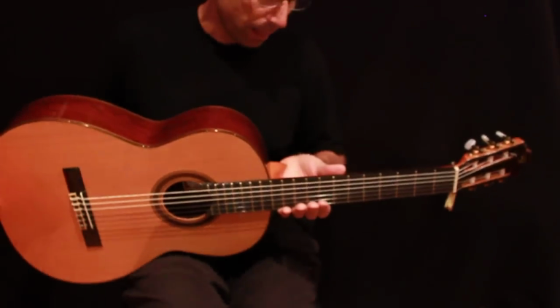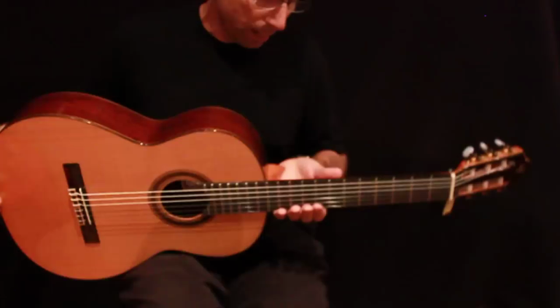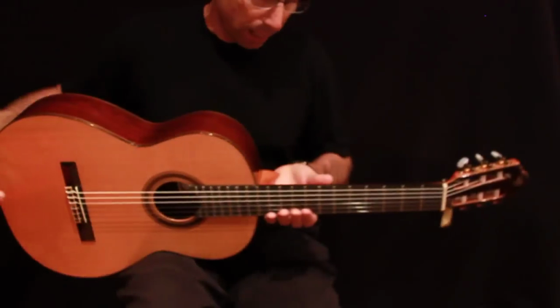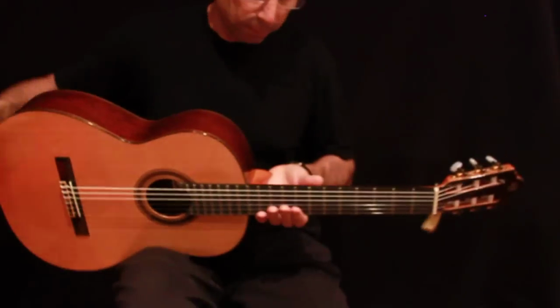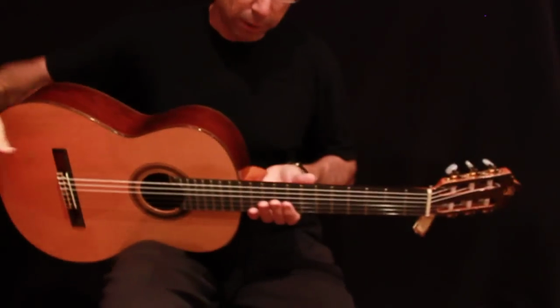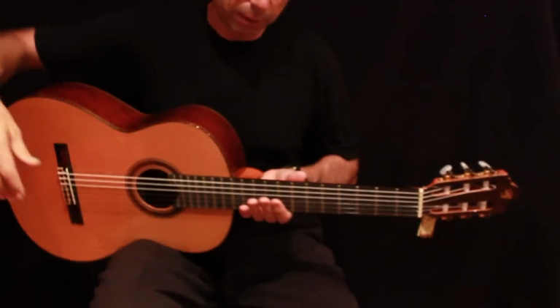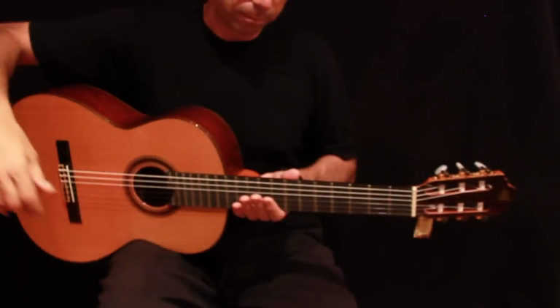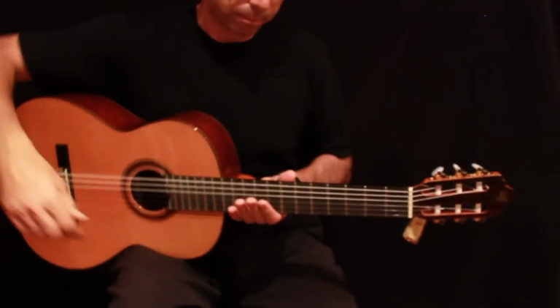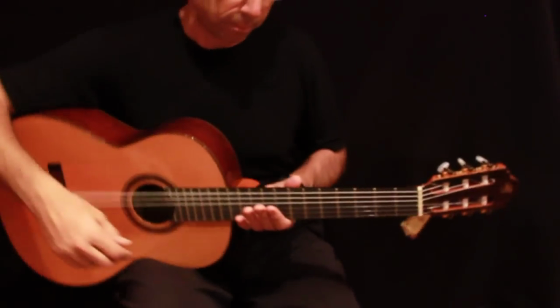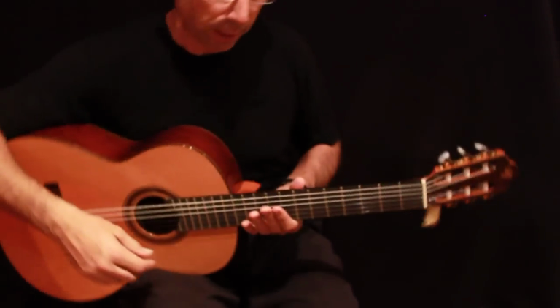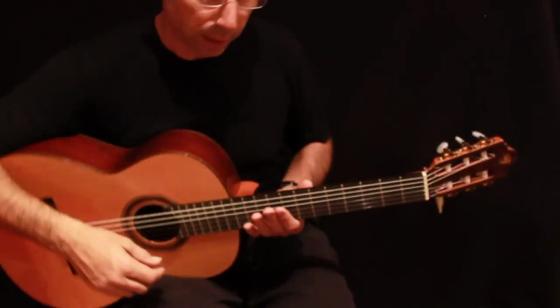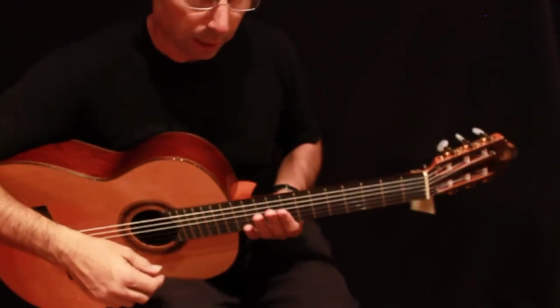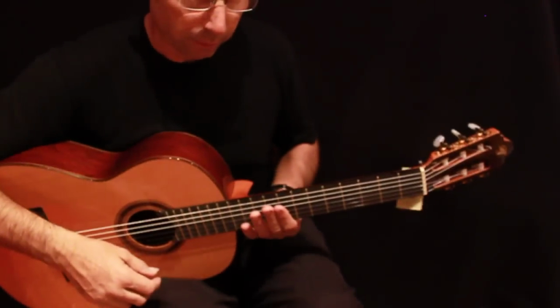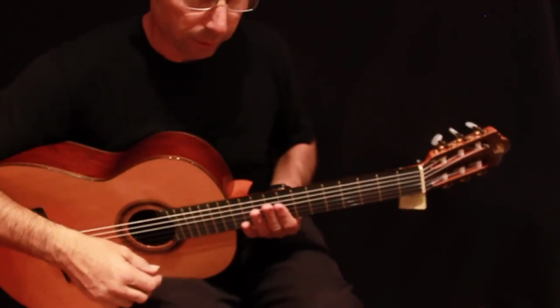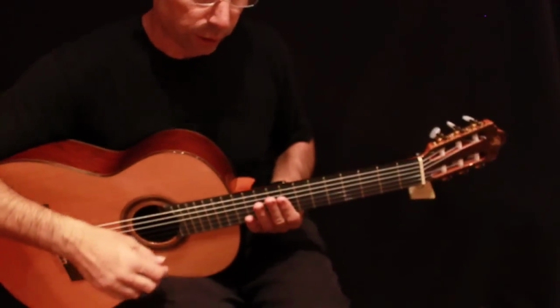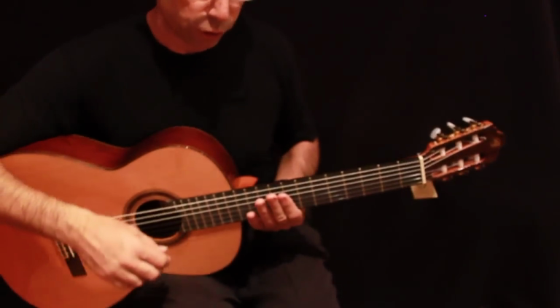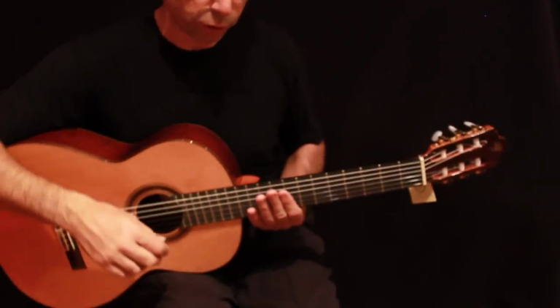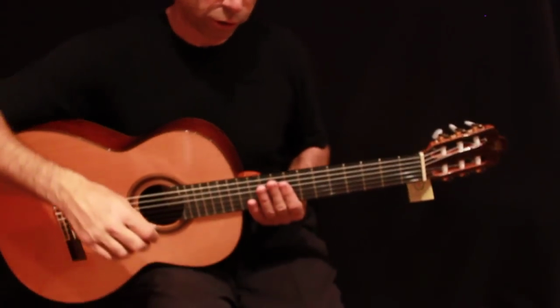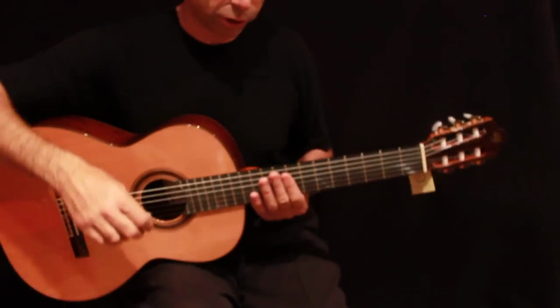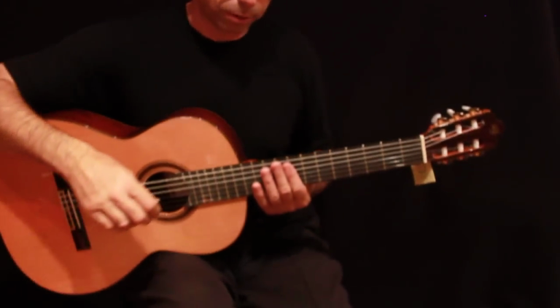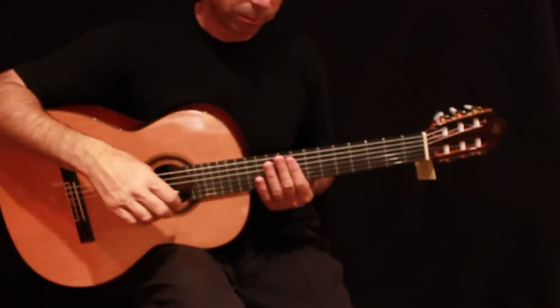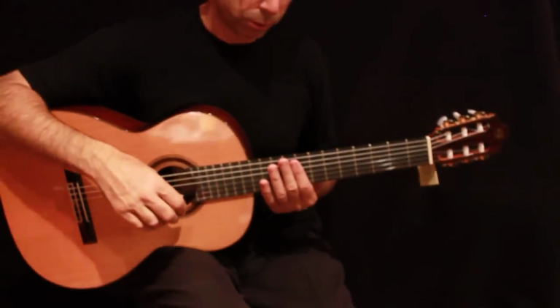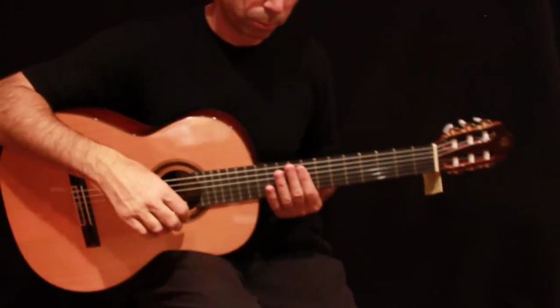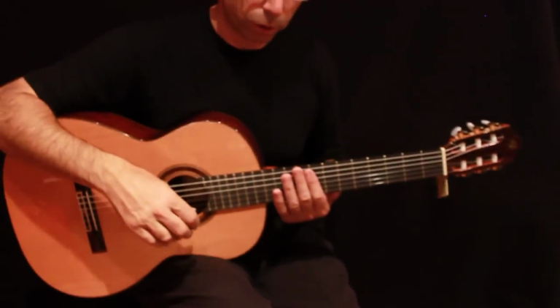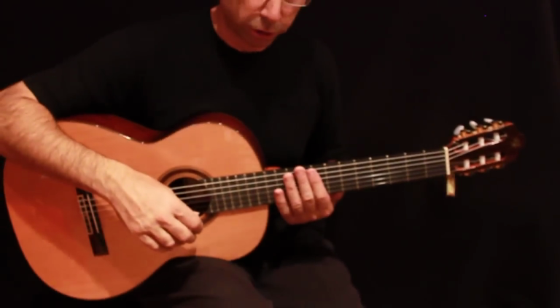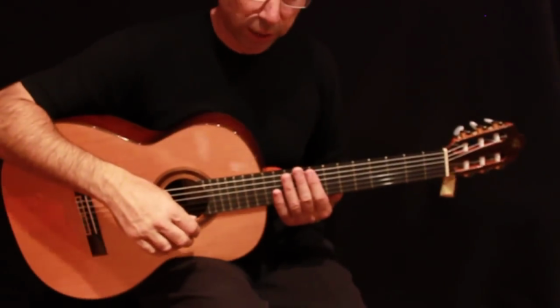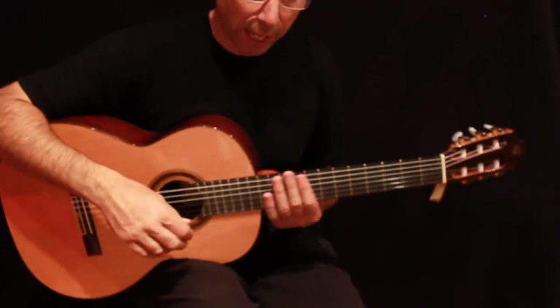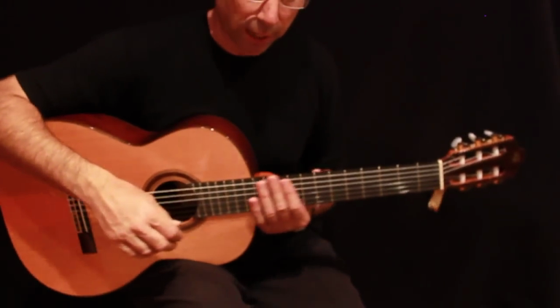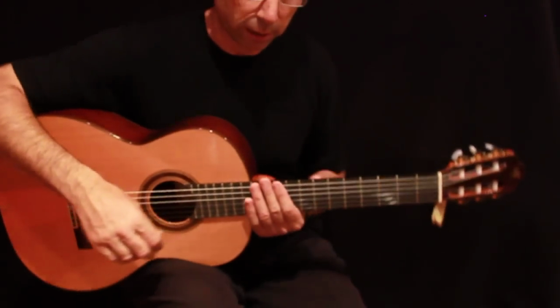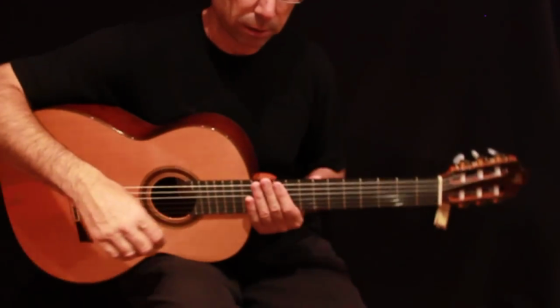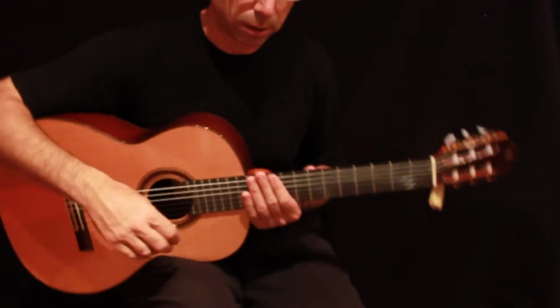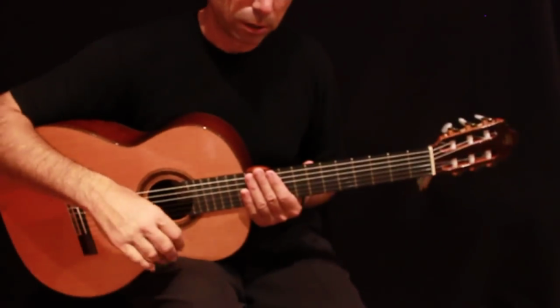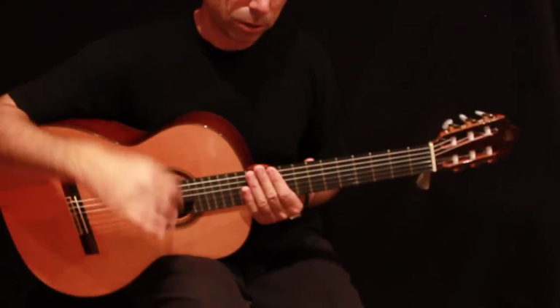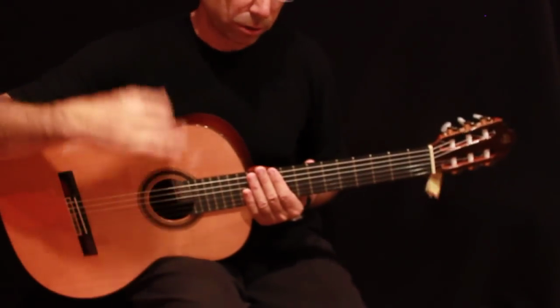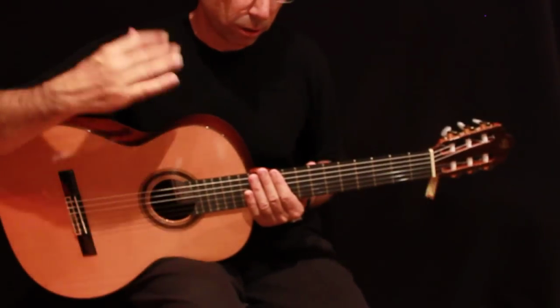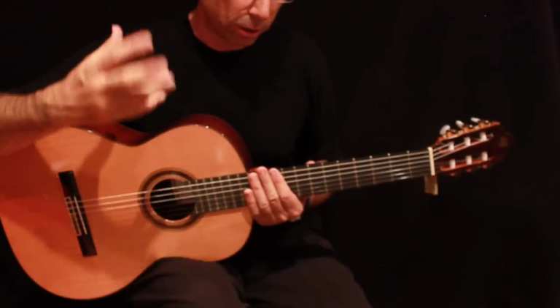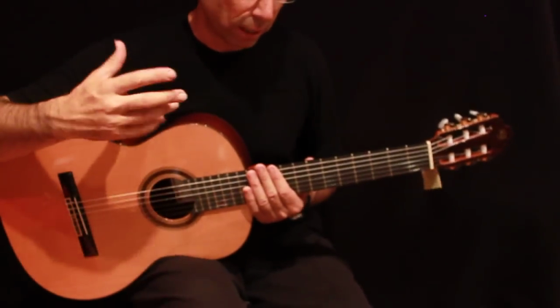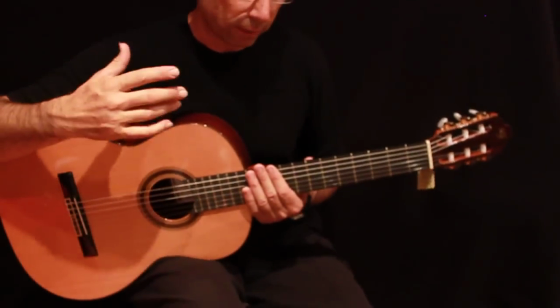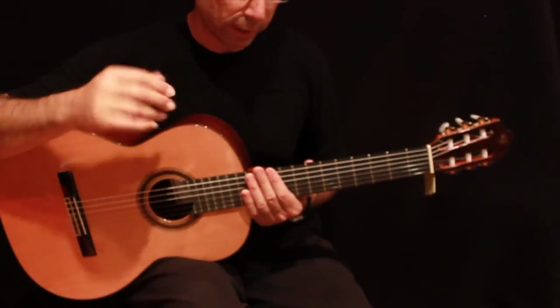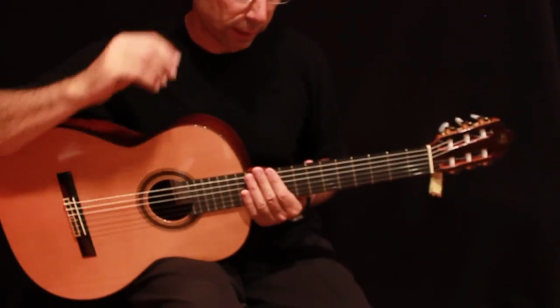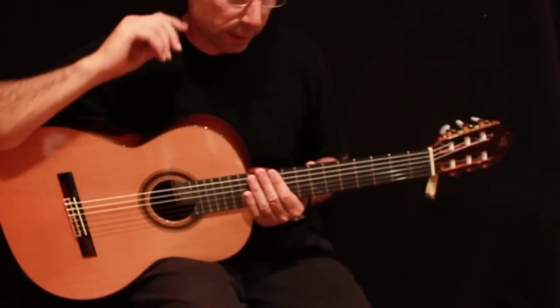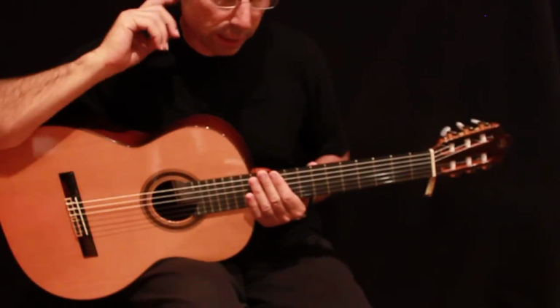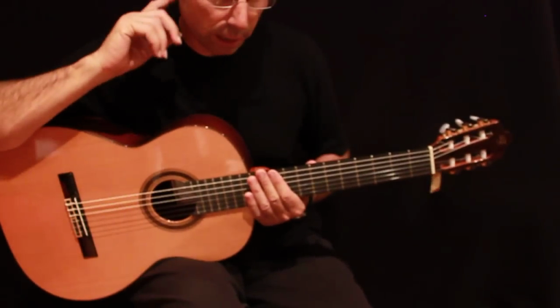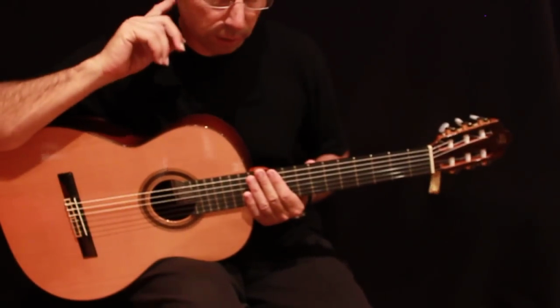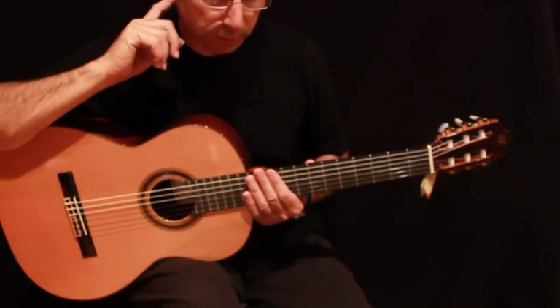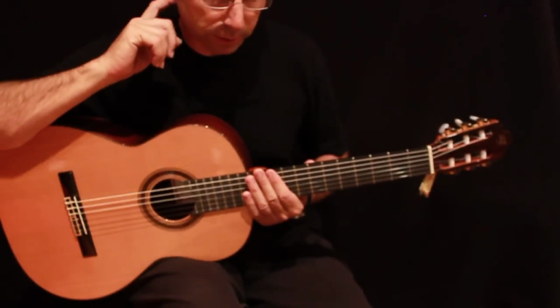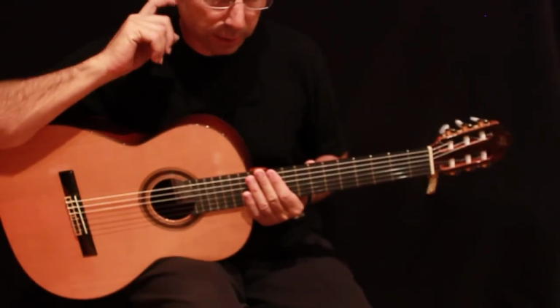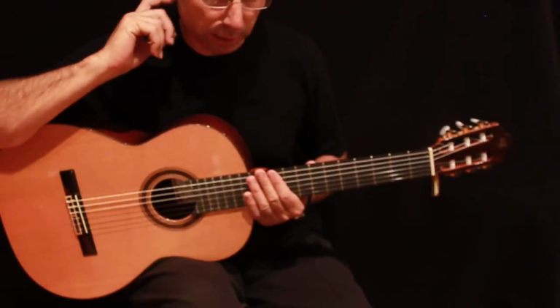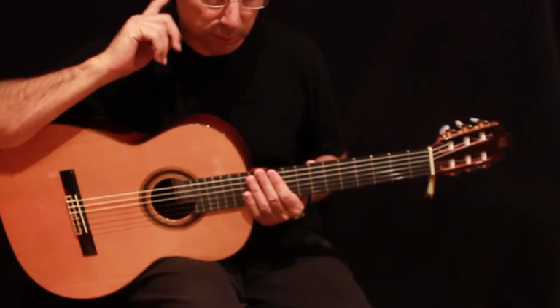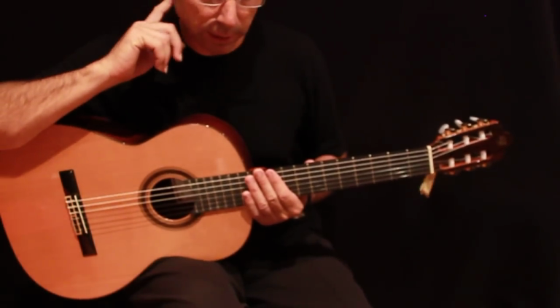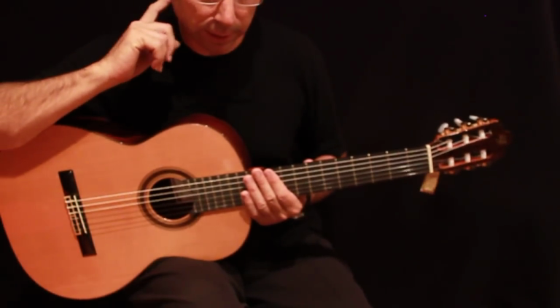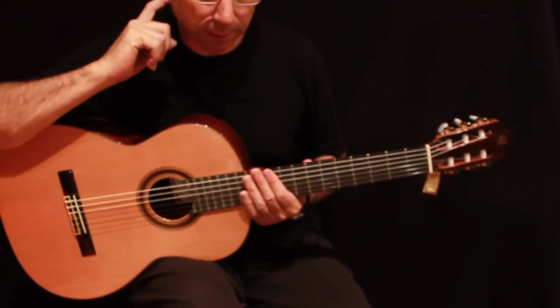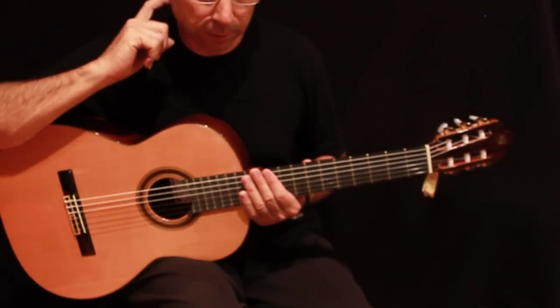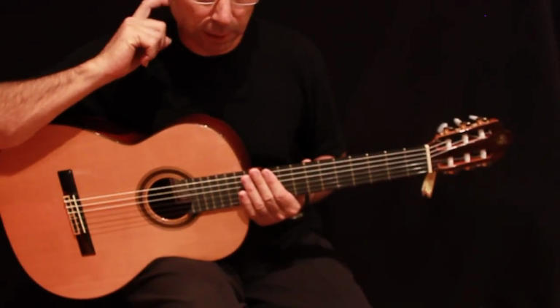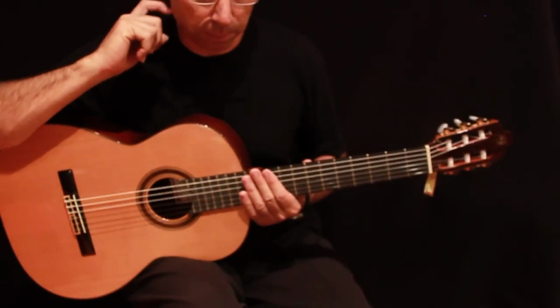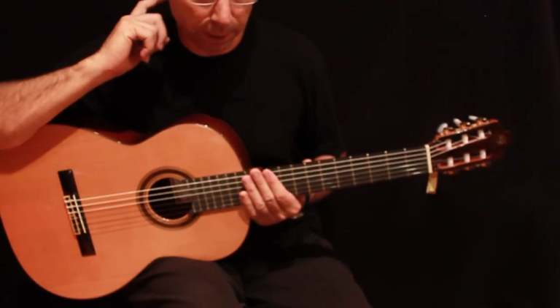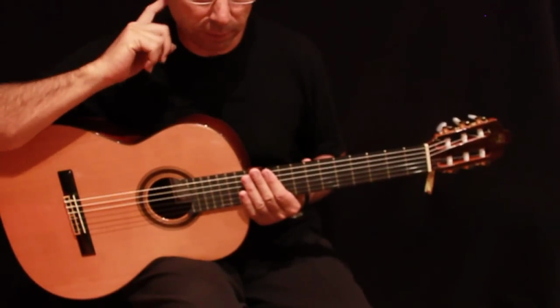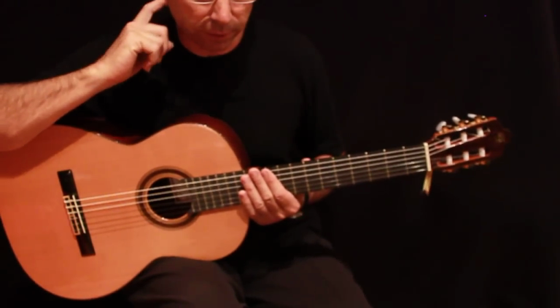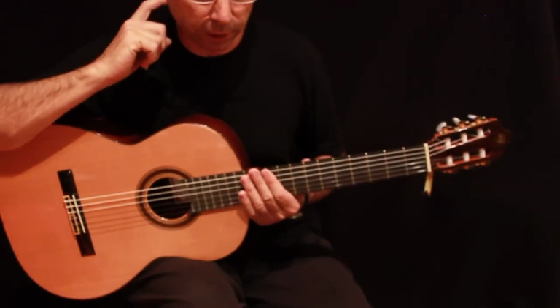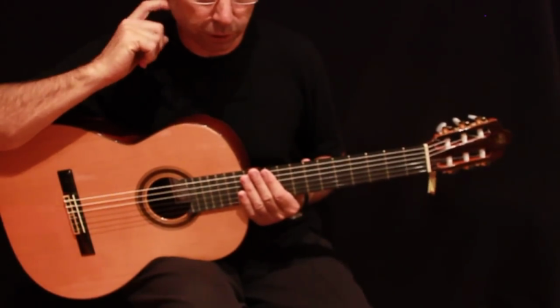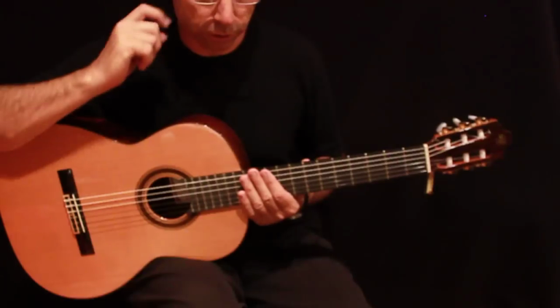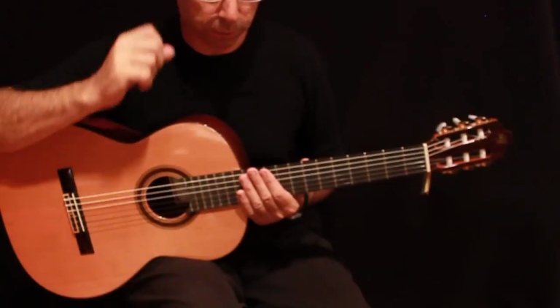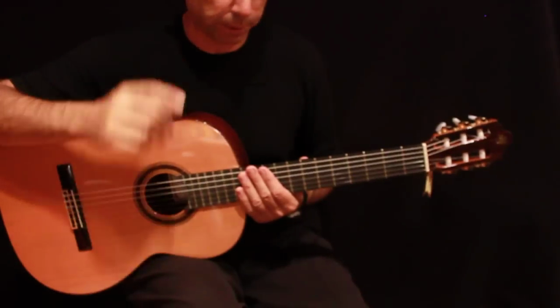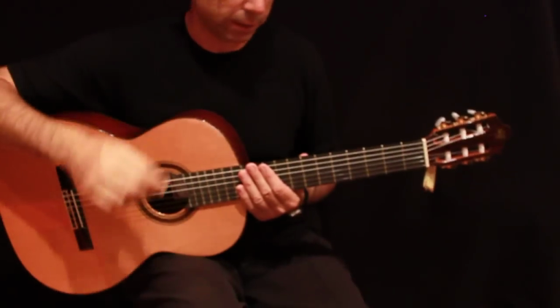I'm gonna play a very short small scales so you have an idea of the sound, and then I'm gonna play a very short piece.